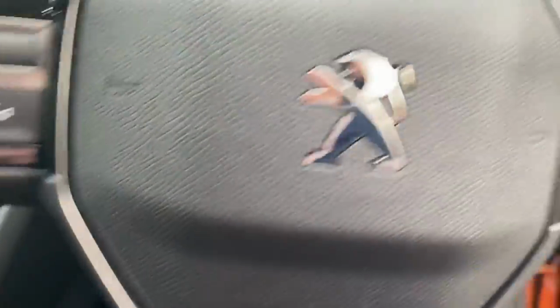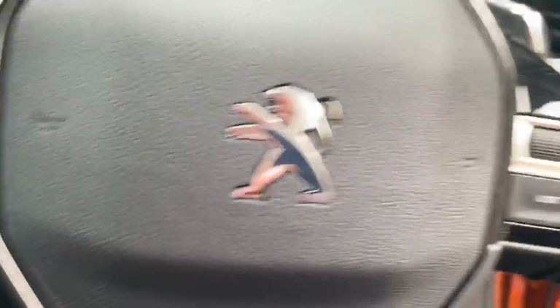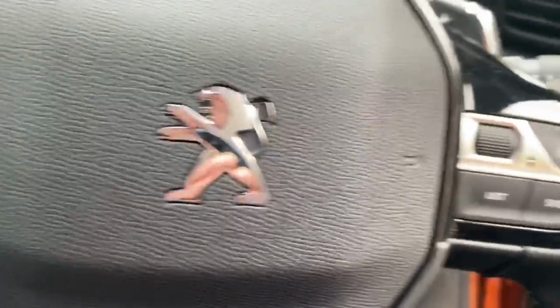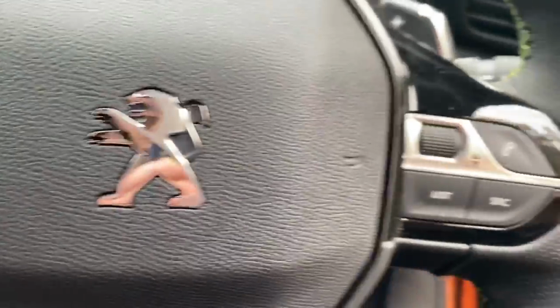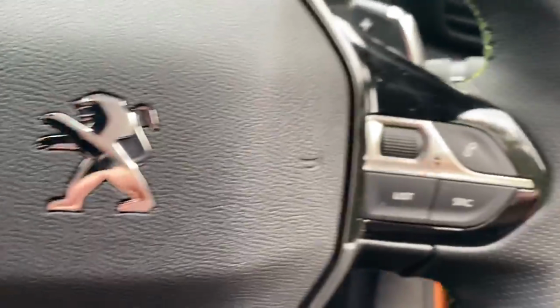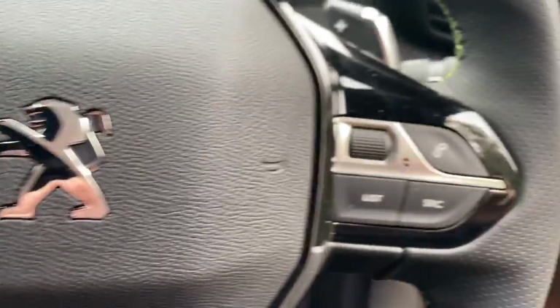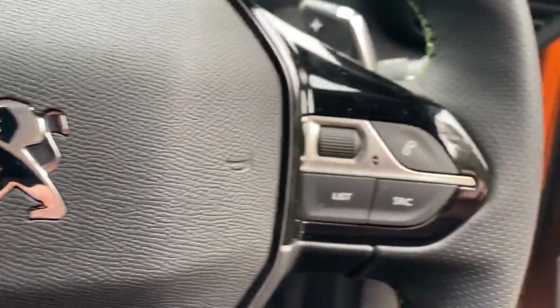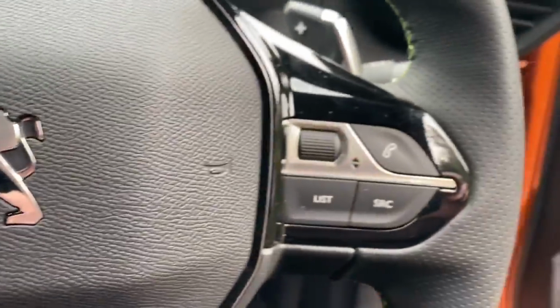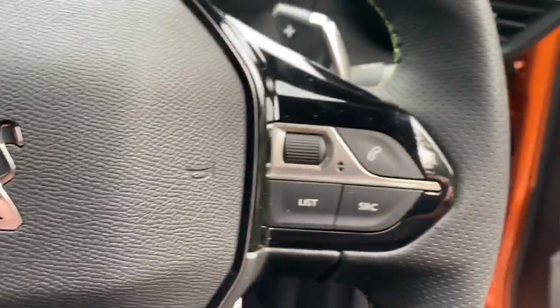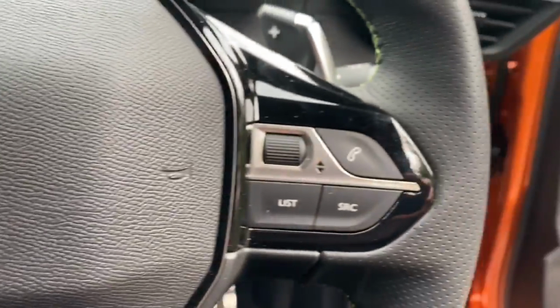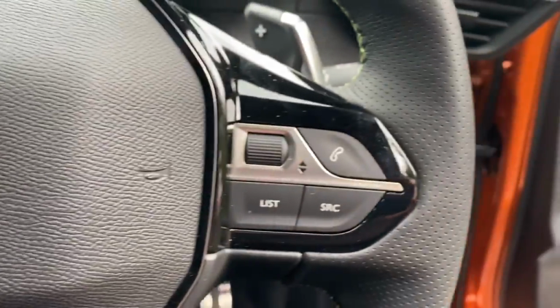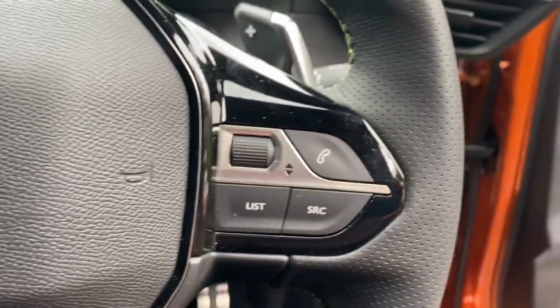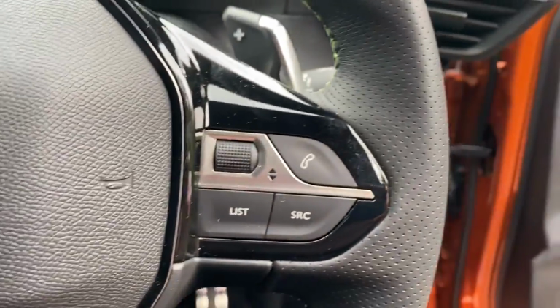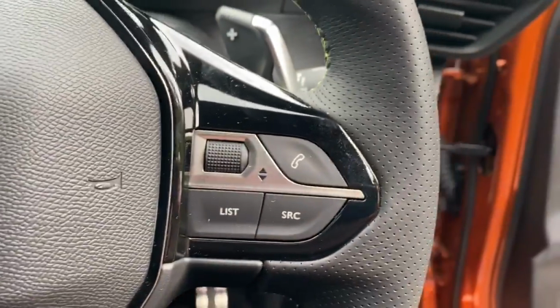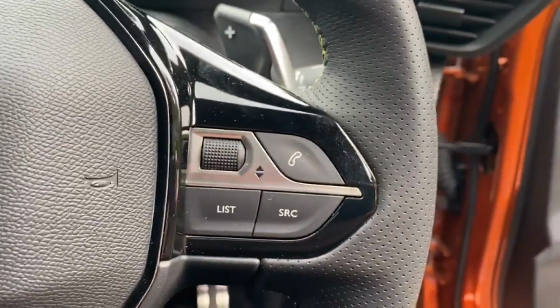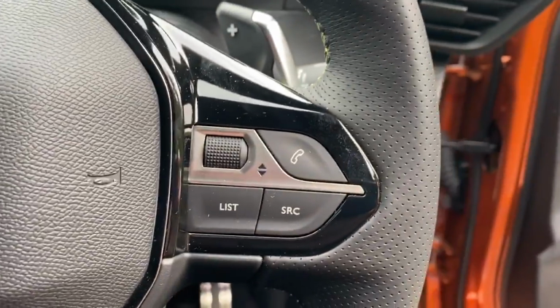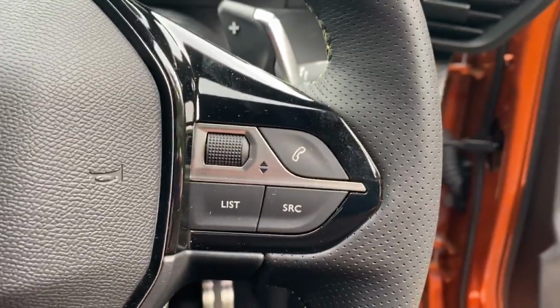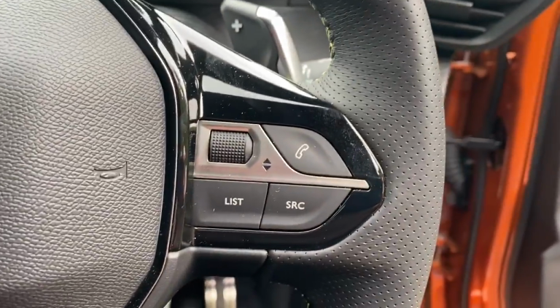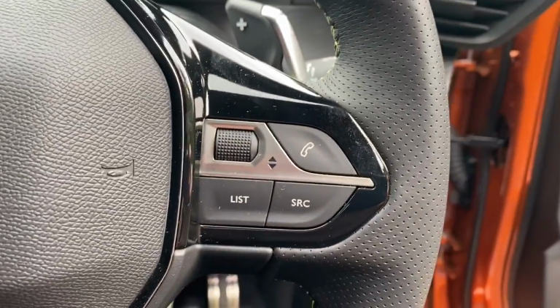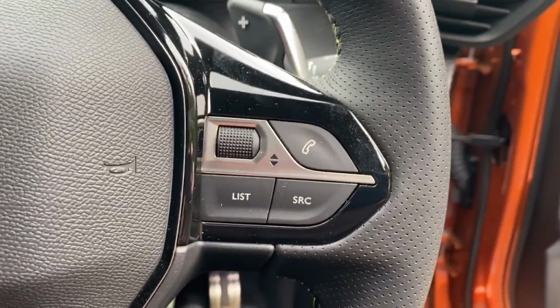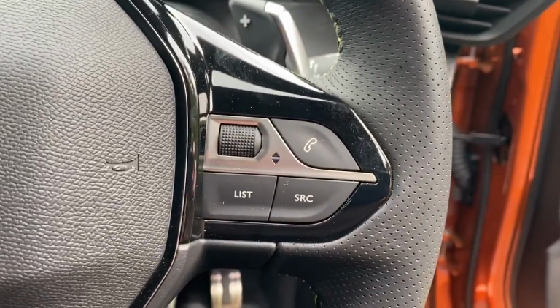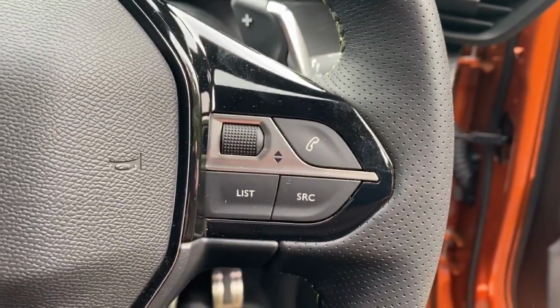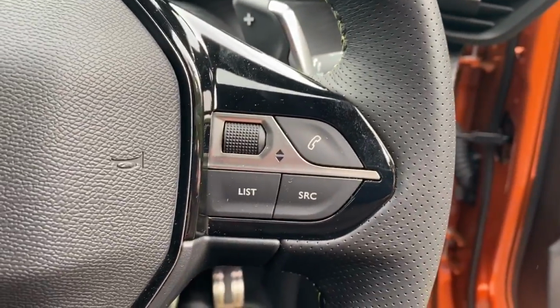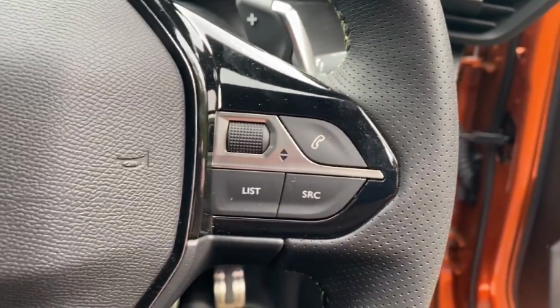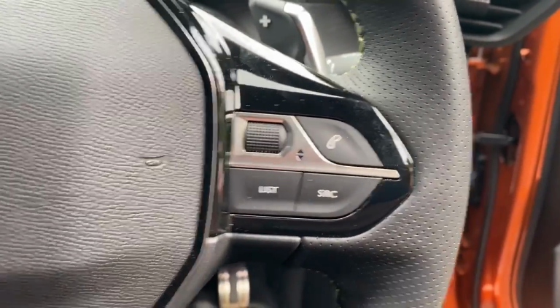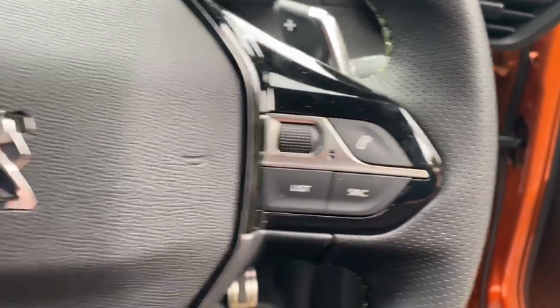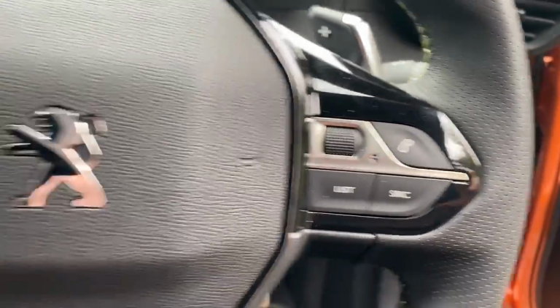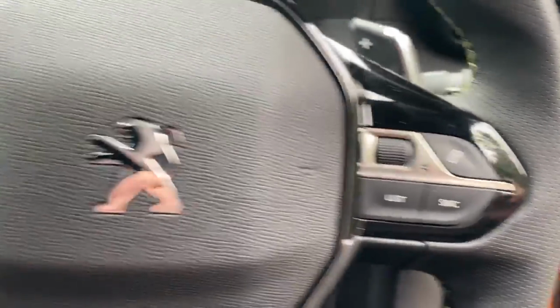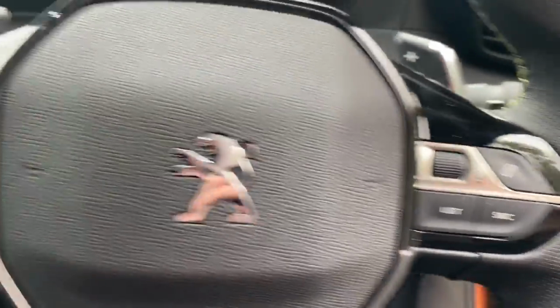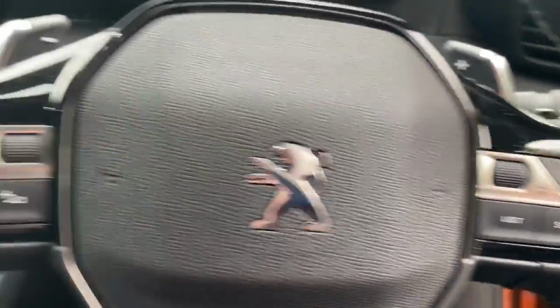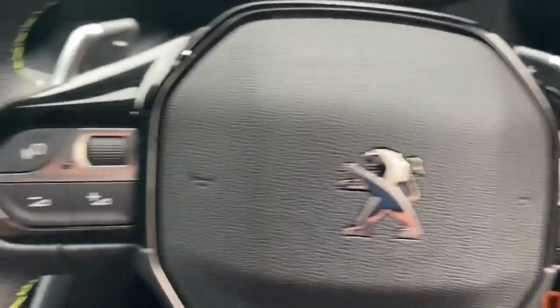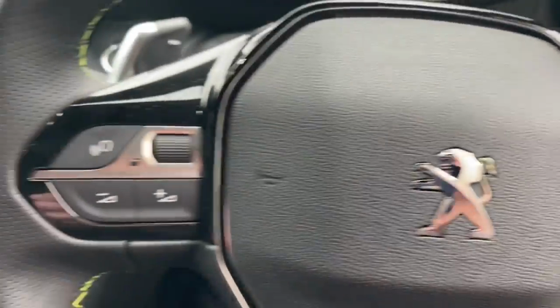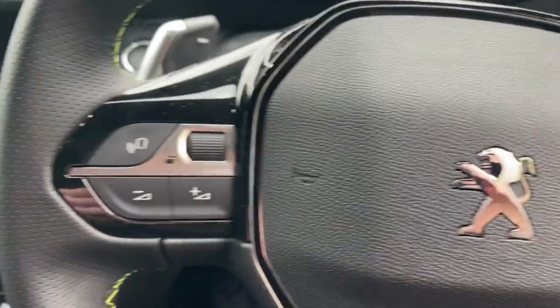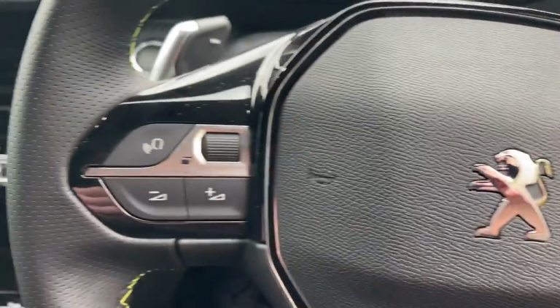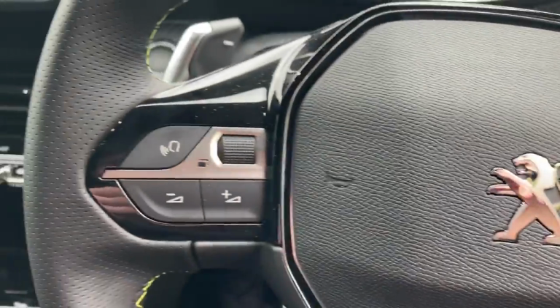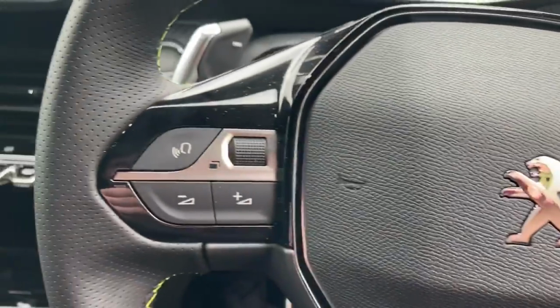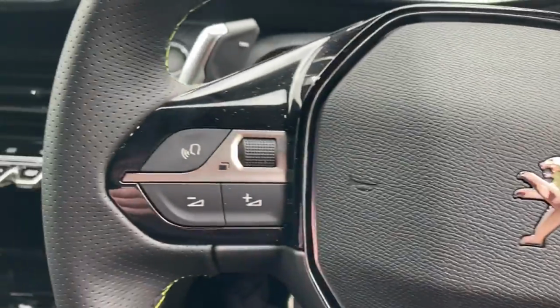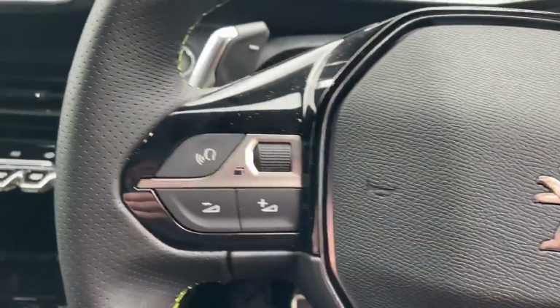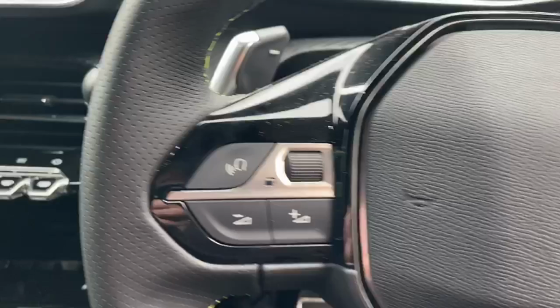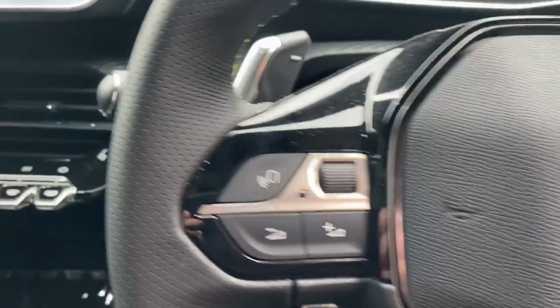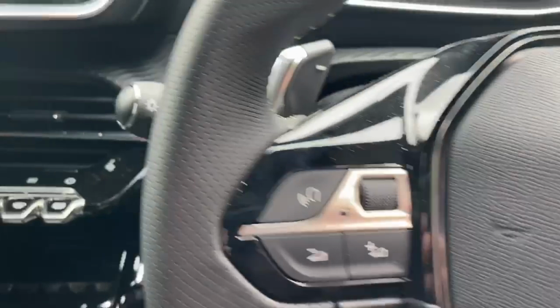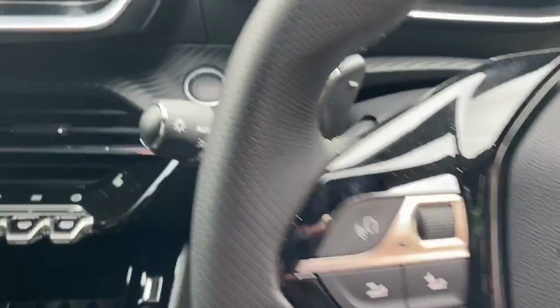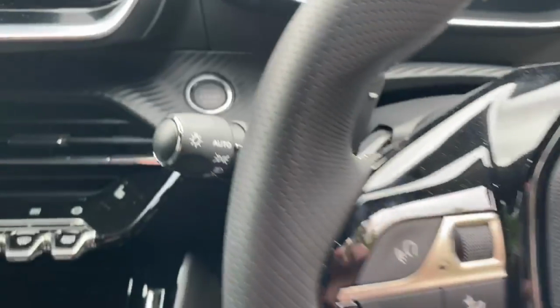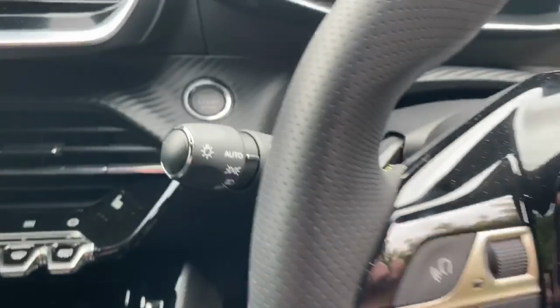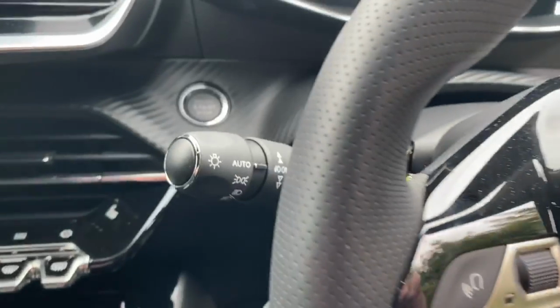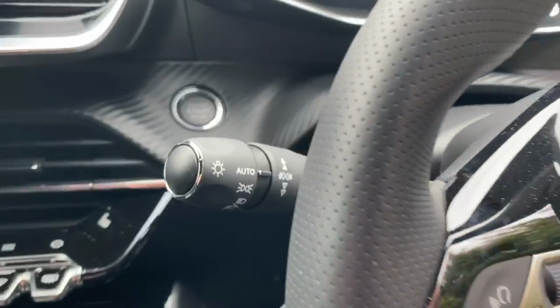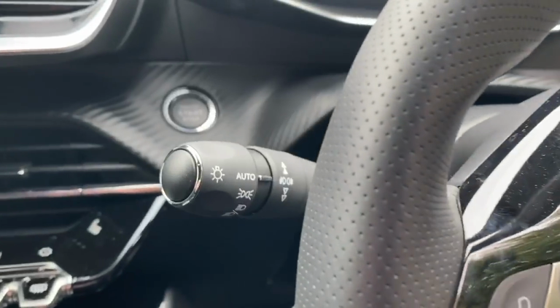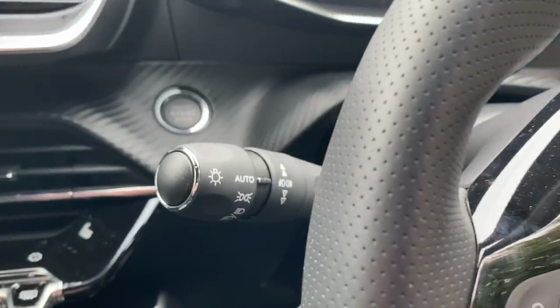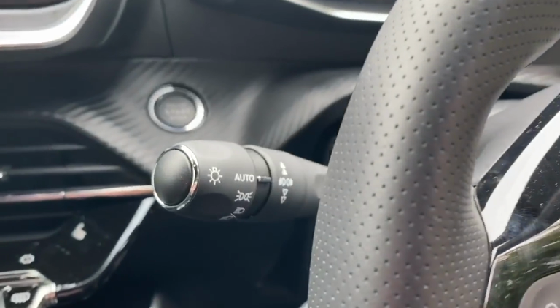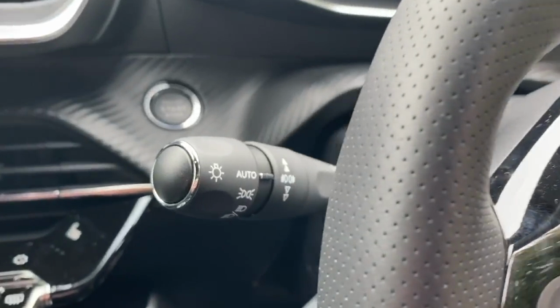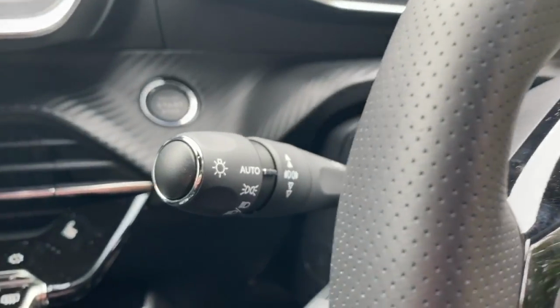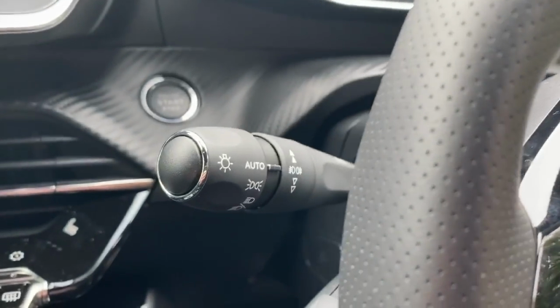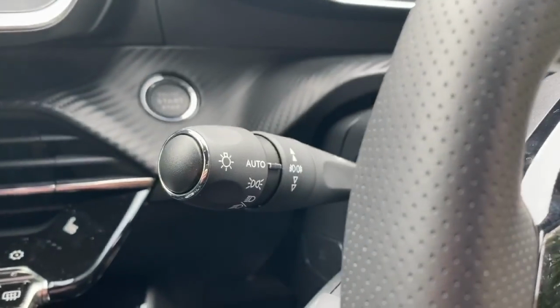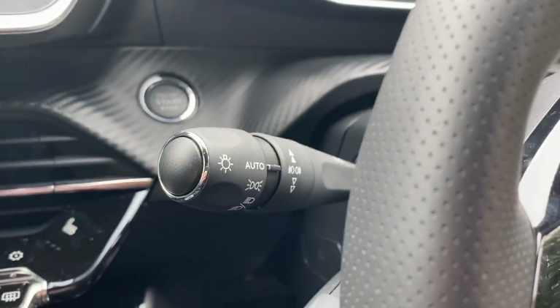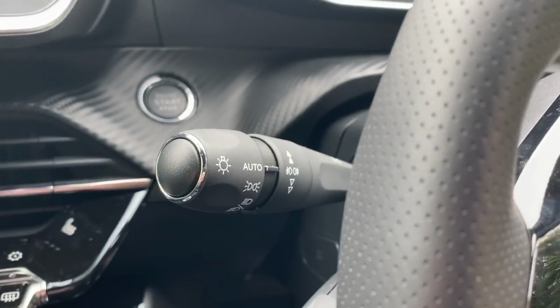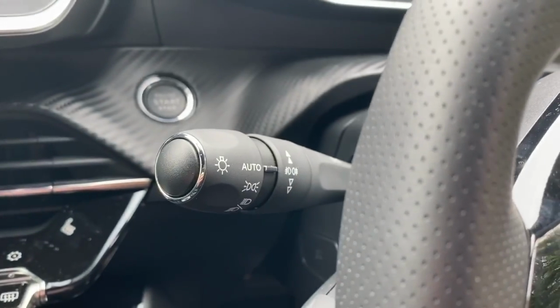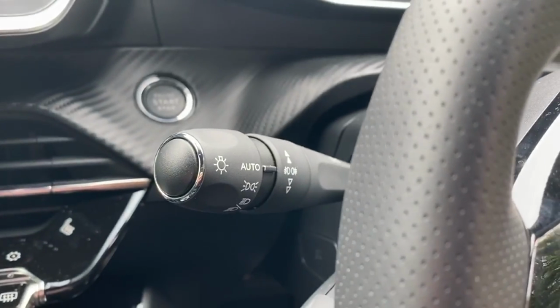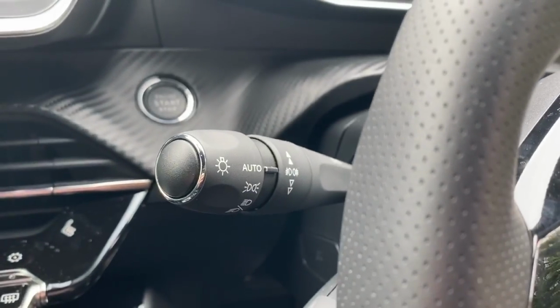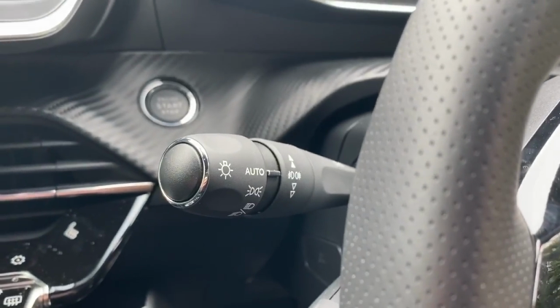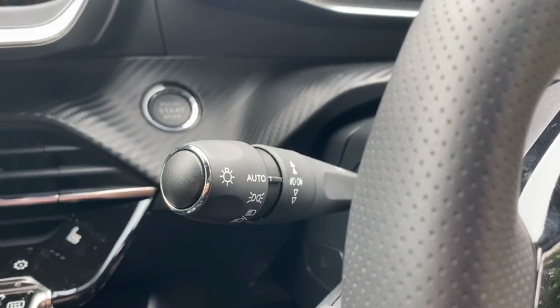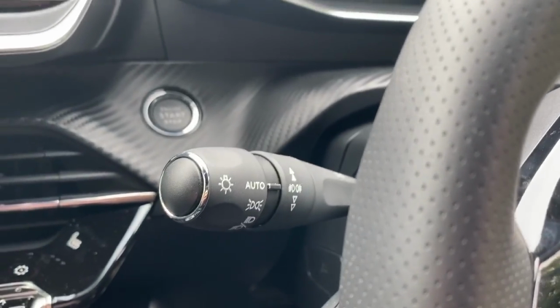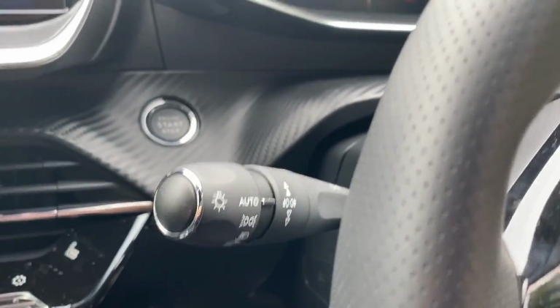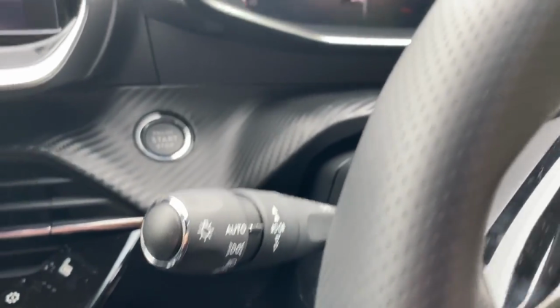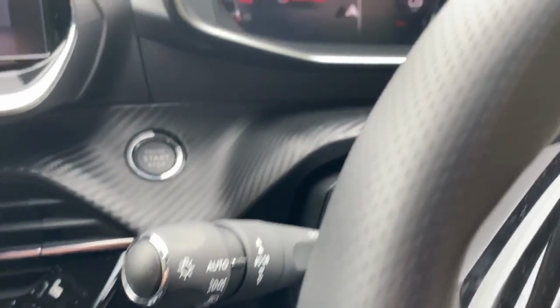There are steering wheel controls for Bluetooth and radio. This does have automatic wipers and lights.